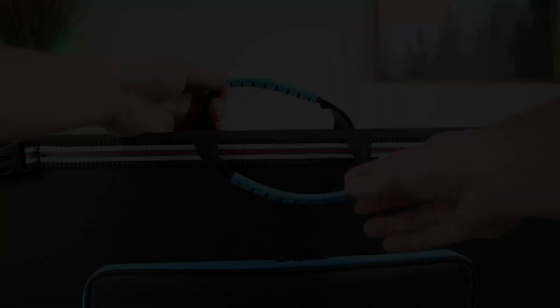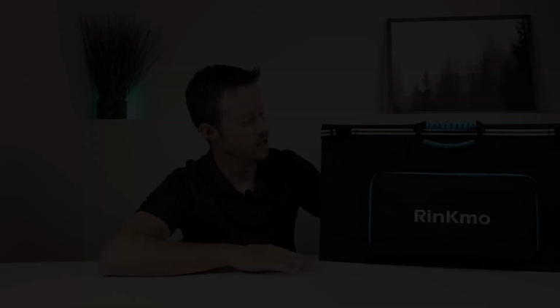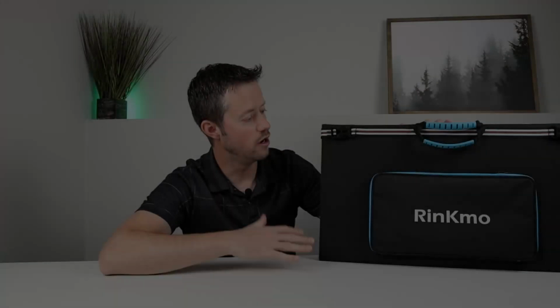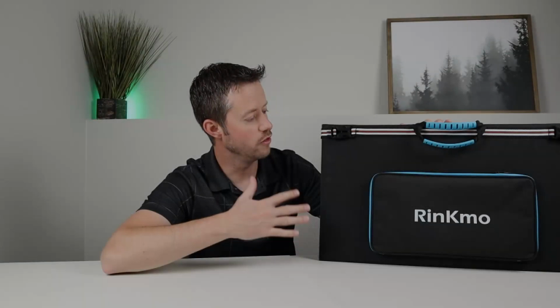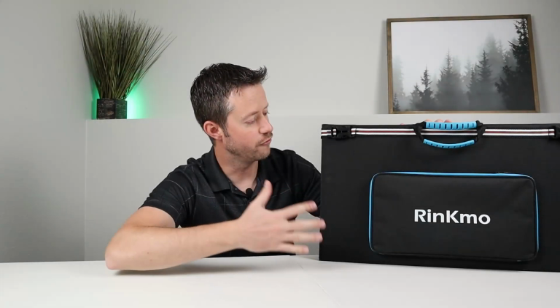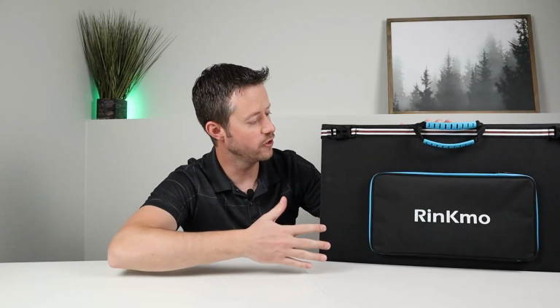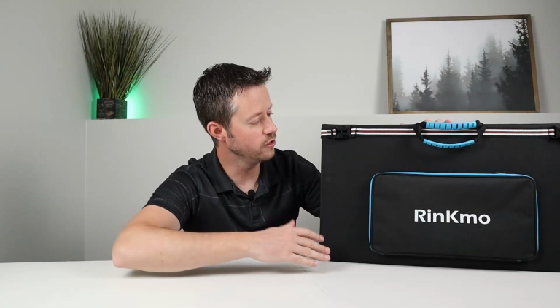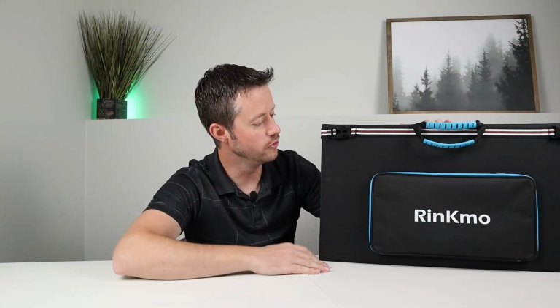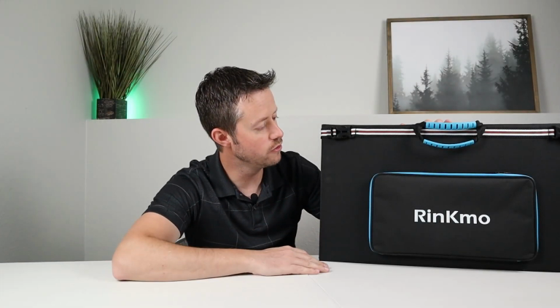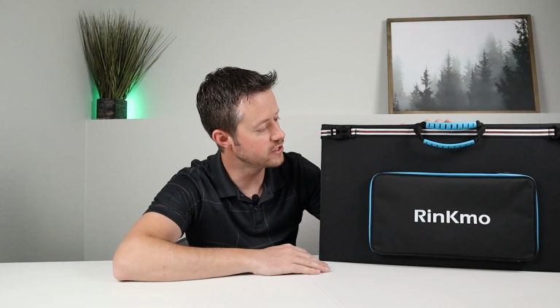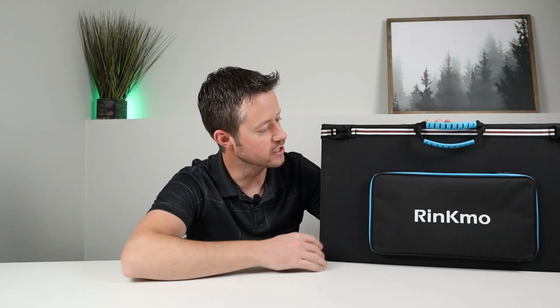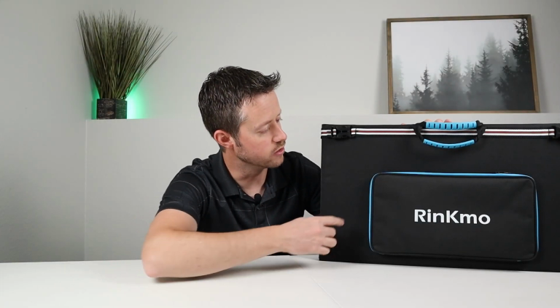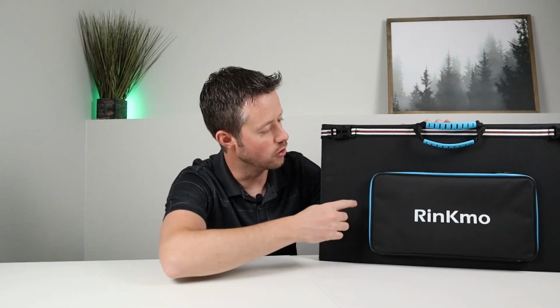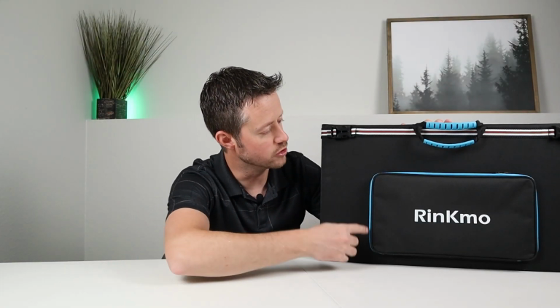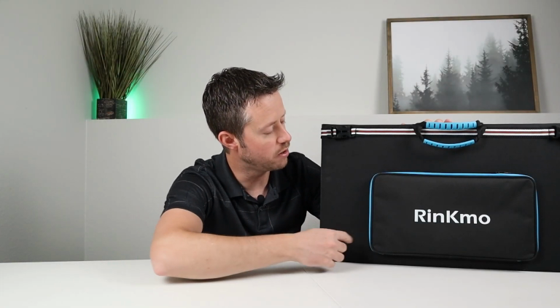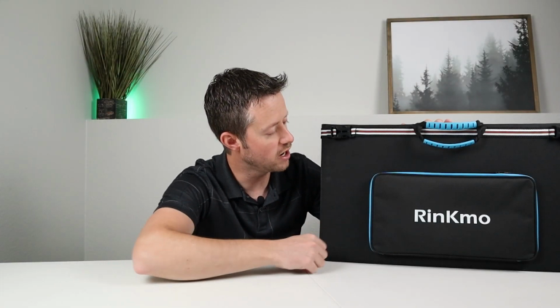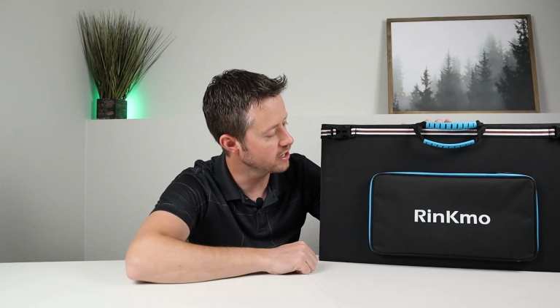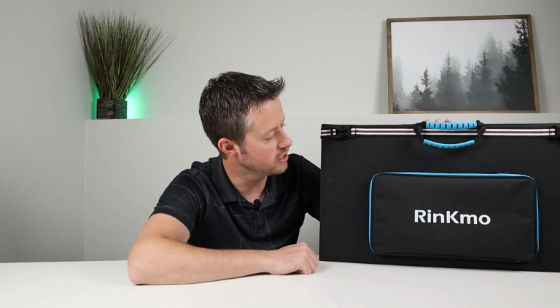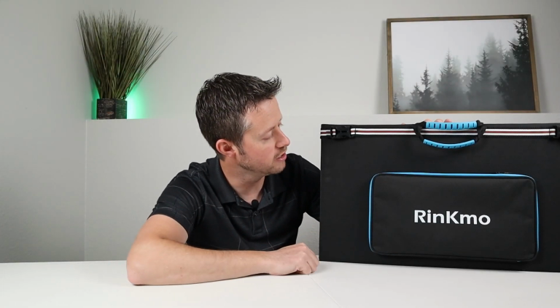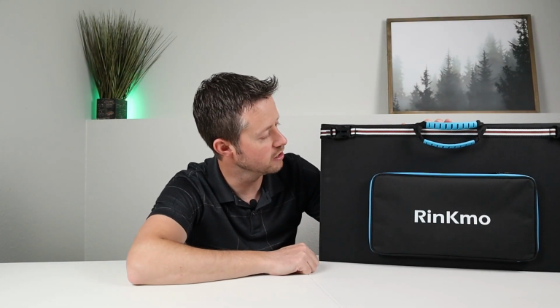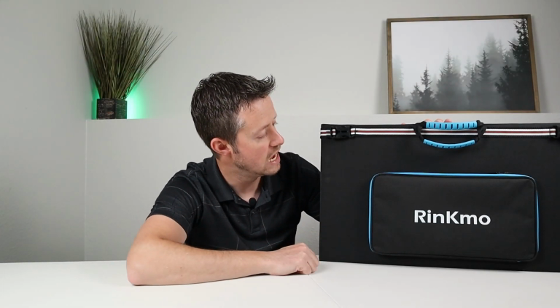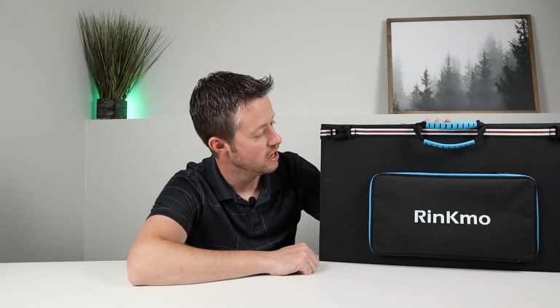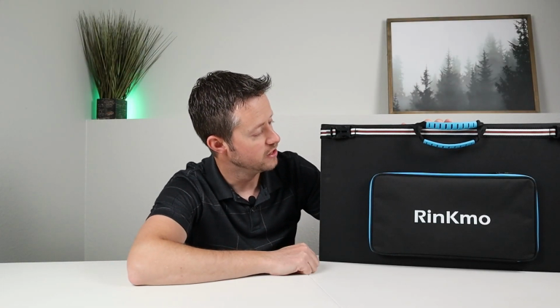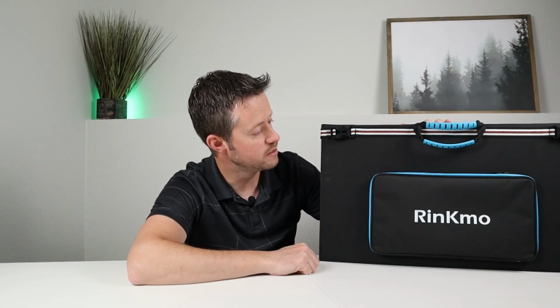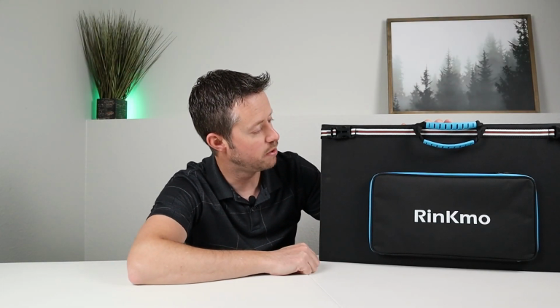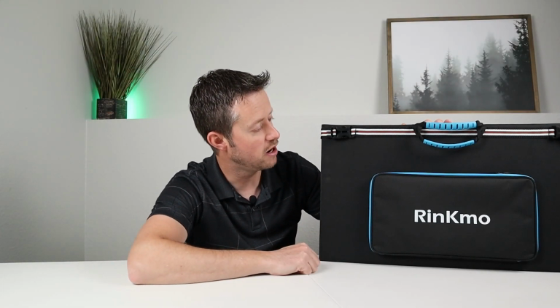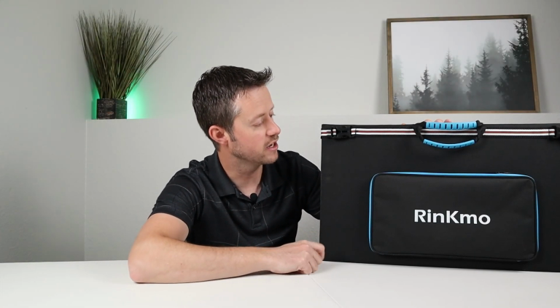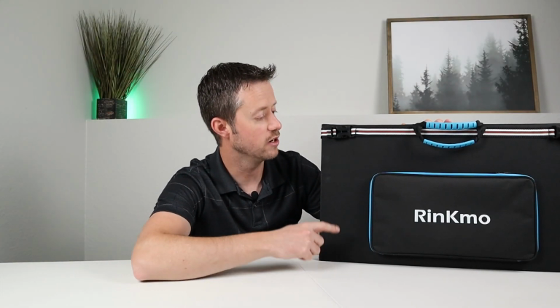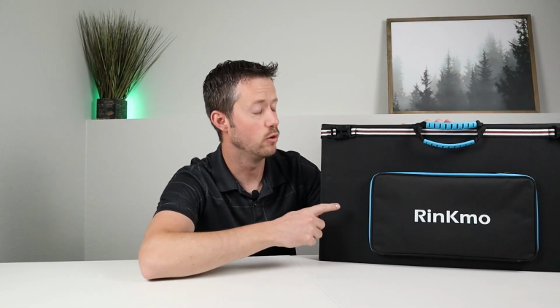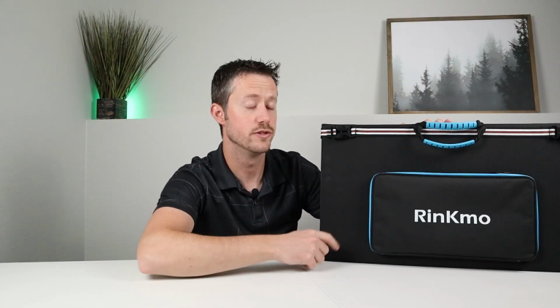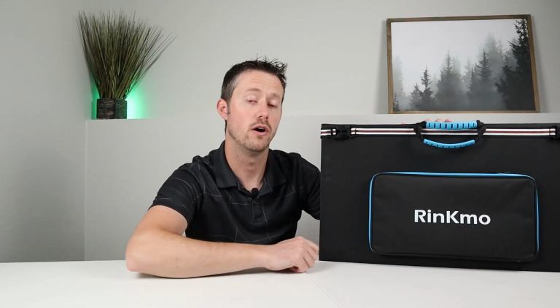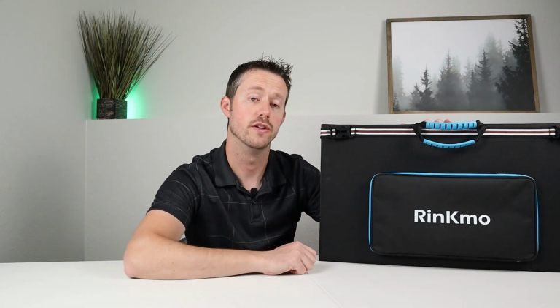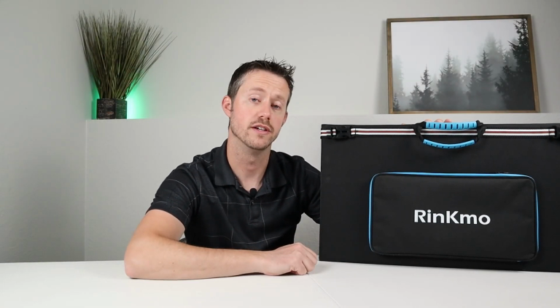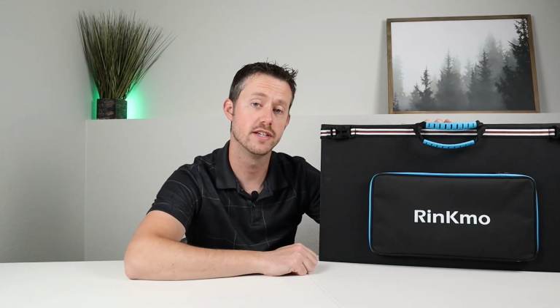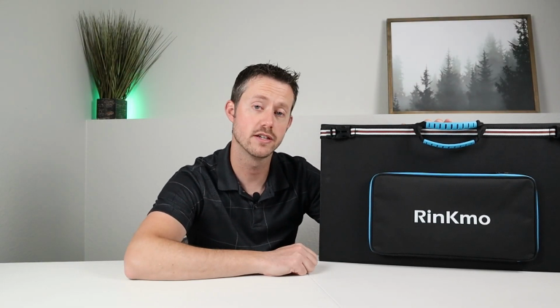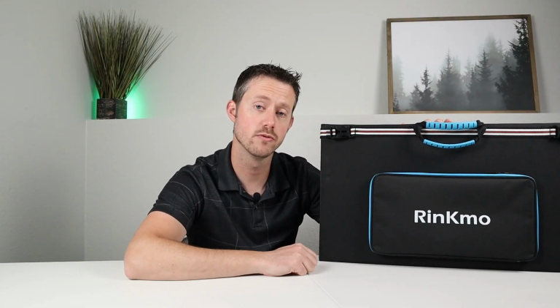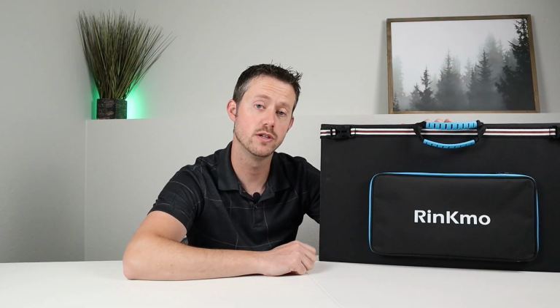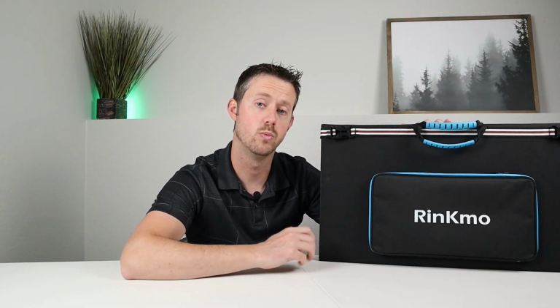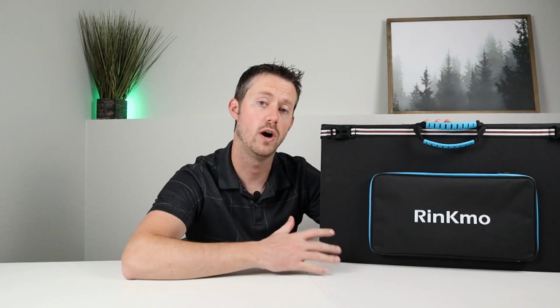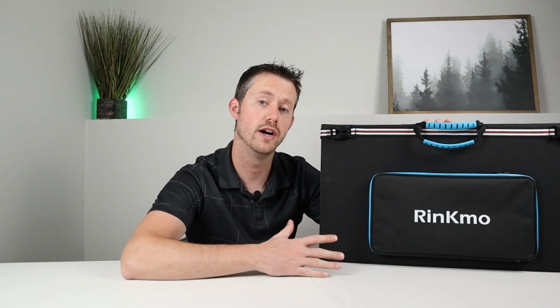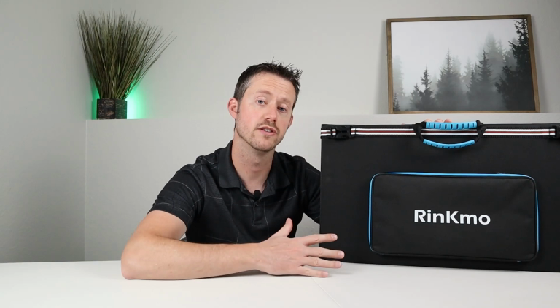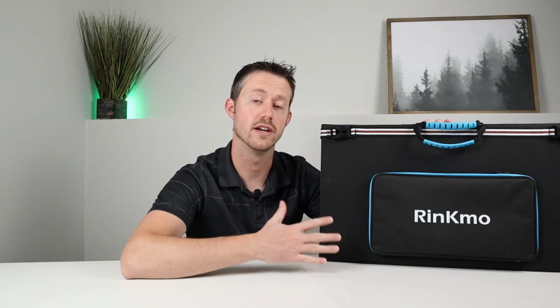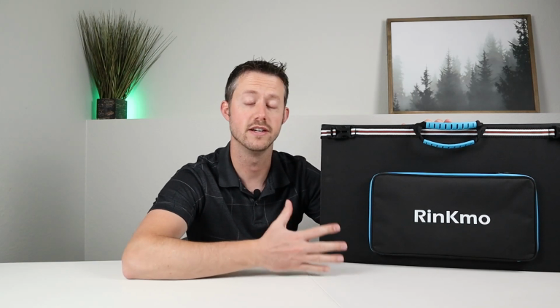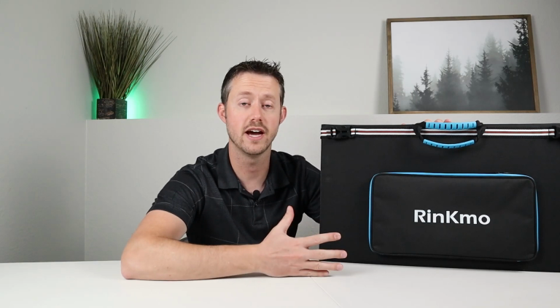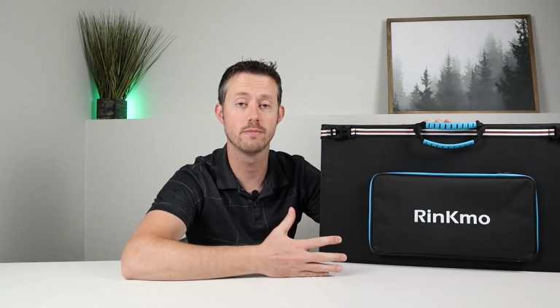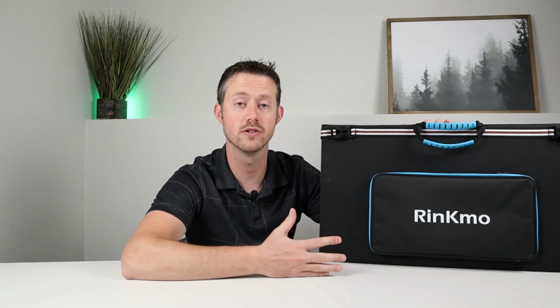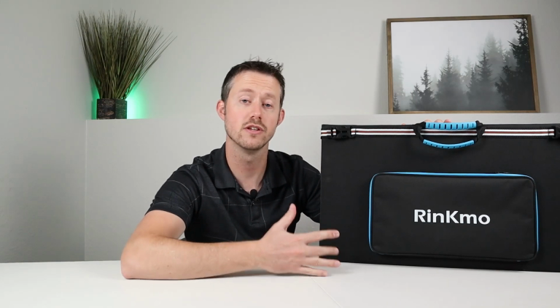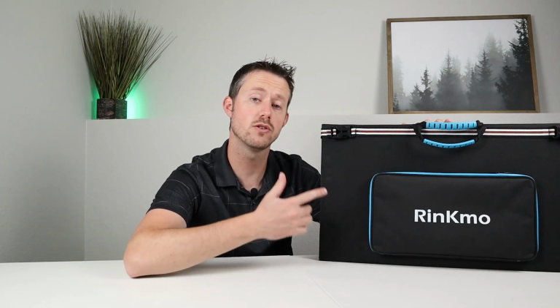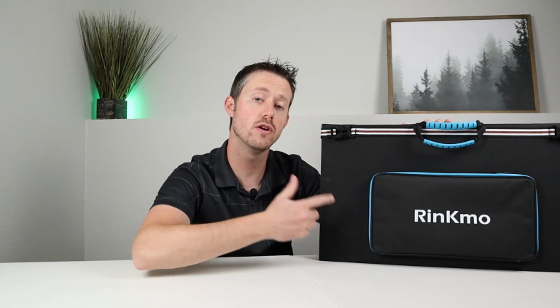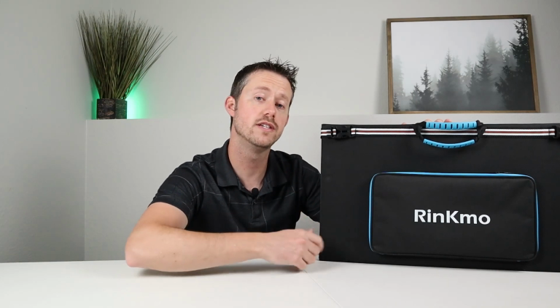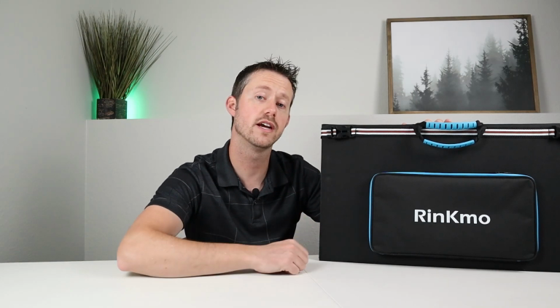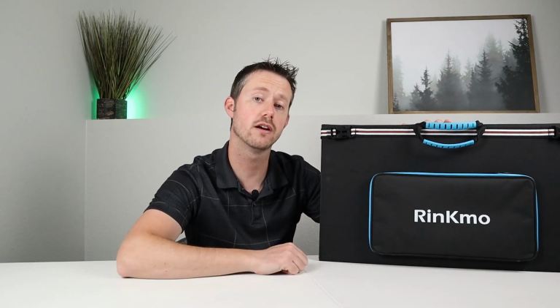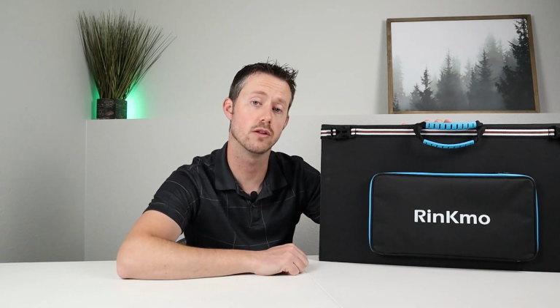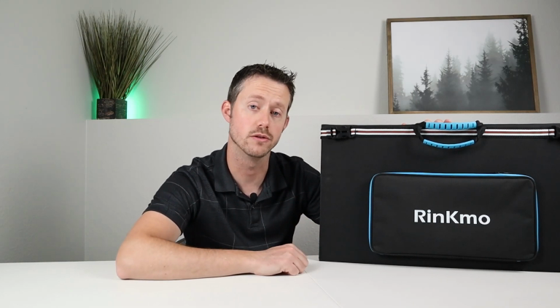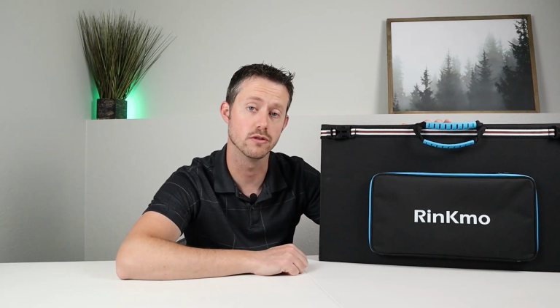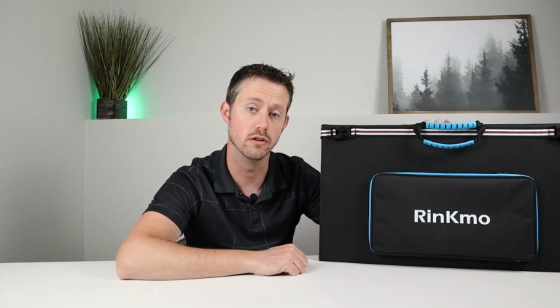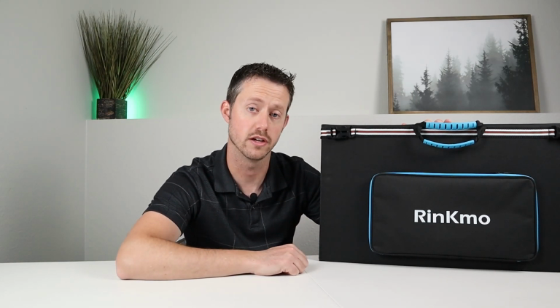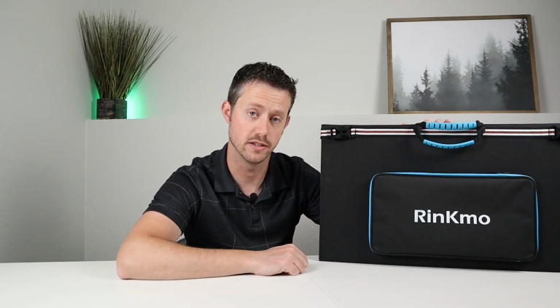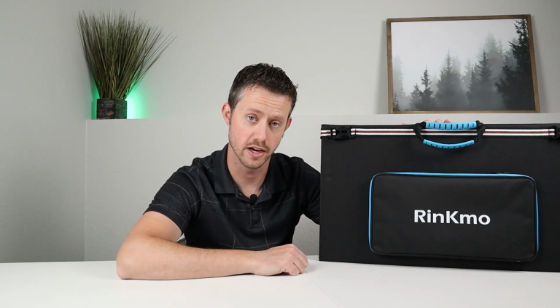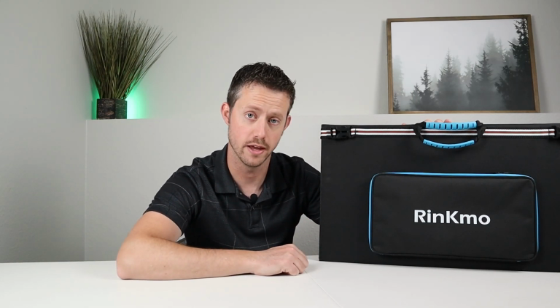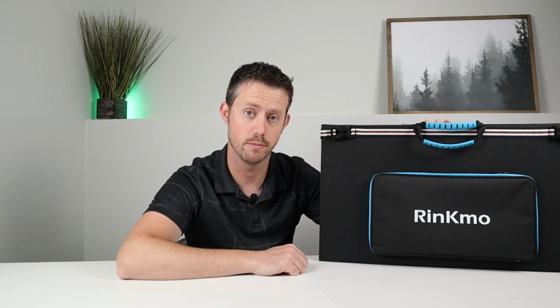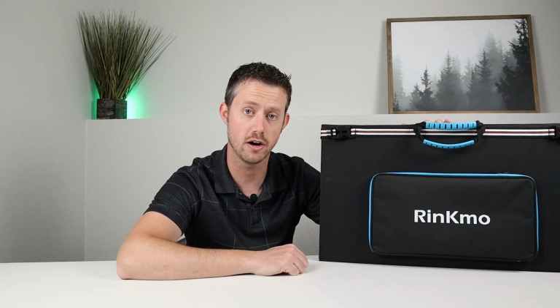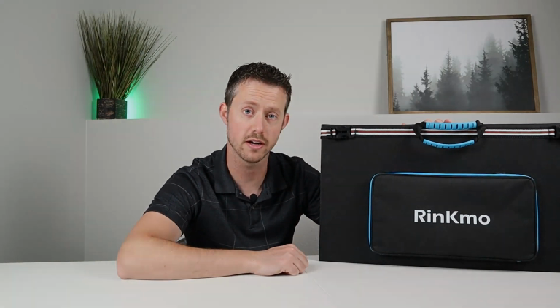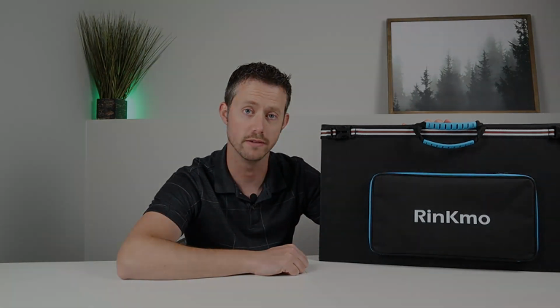On the front, you'll notice this large pocket. This pocket holds all the accessories, wires, and adapters. Let's go ahead and take a closer look inside that pocket.